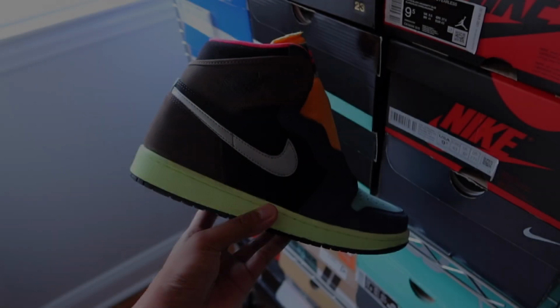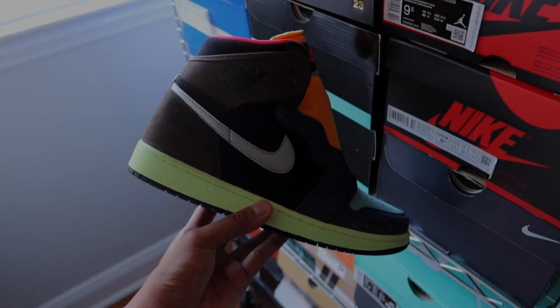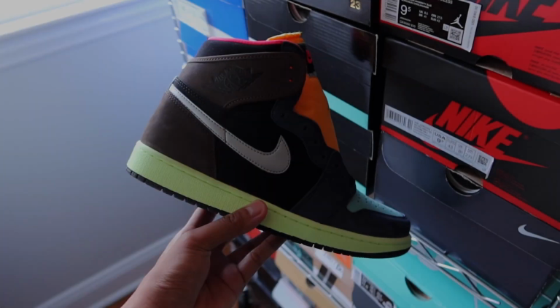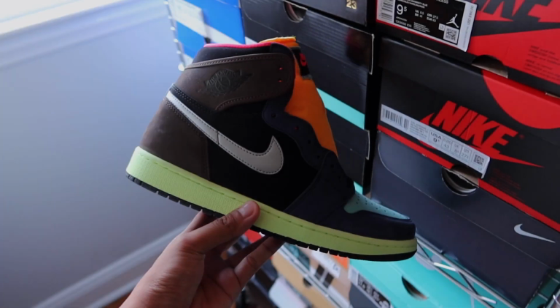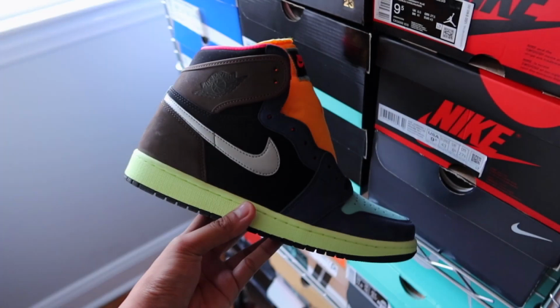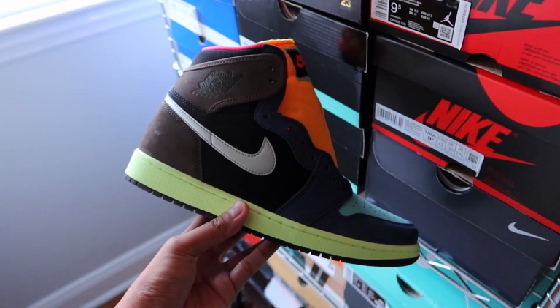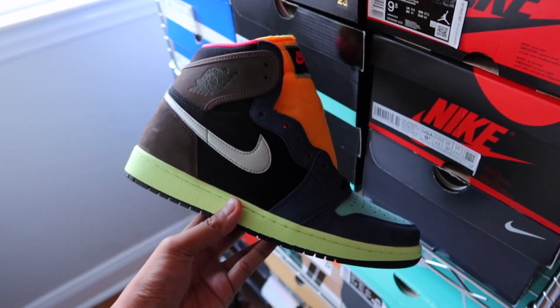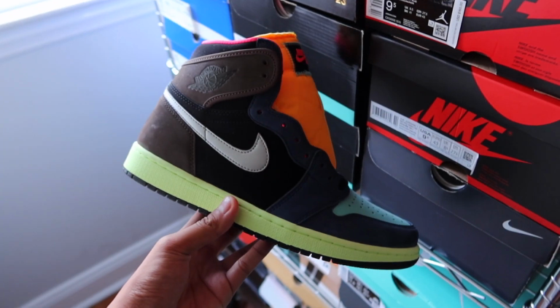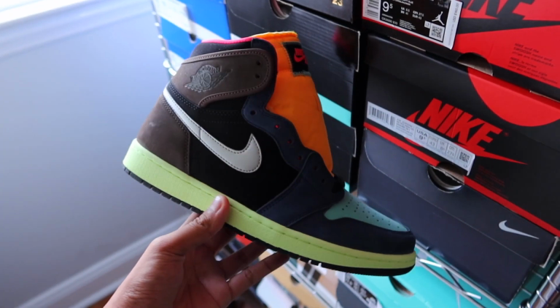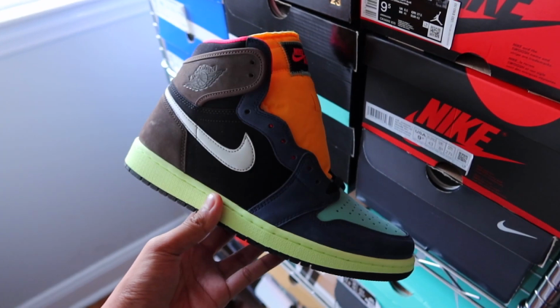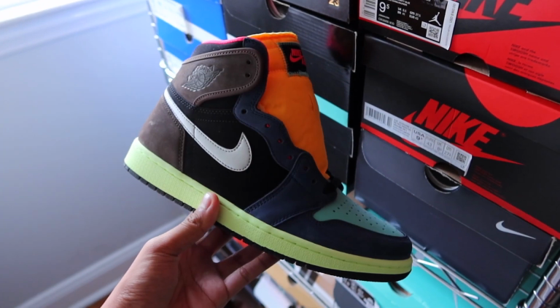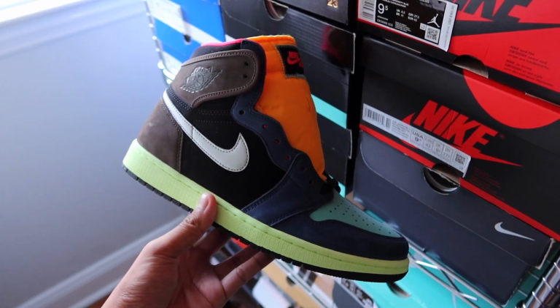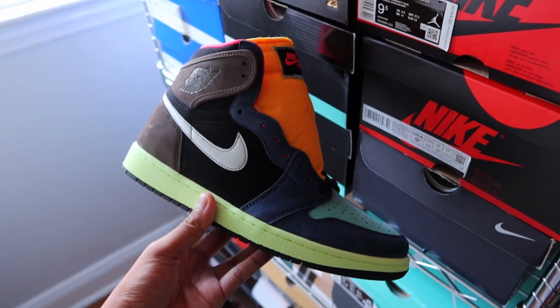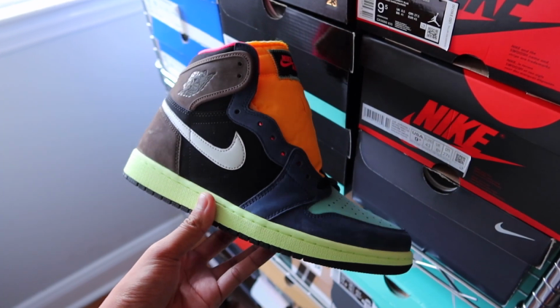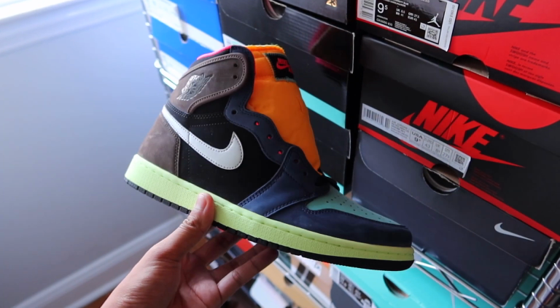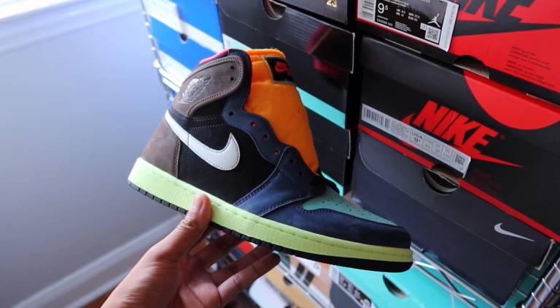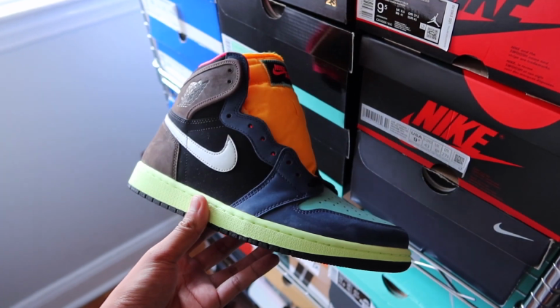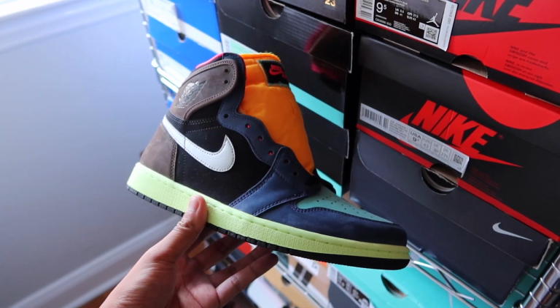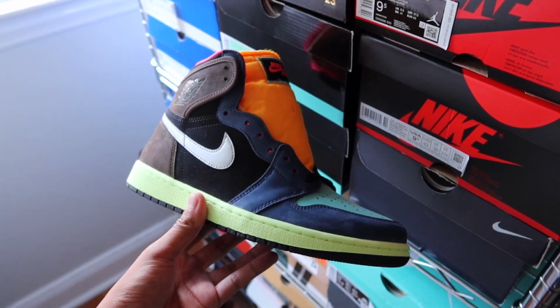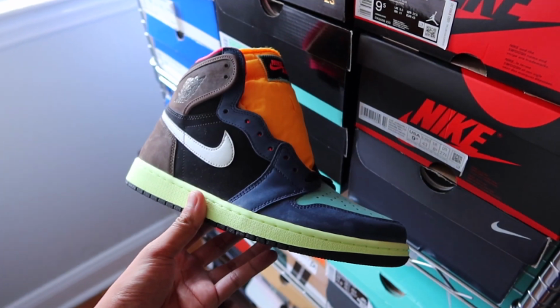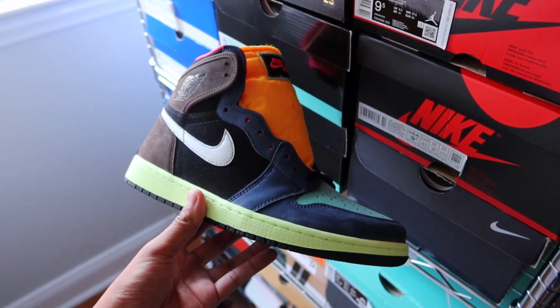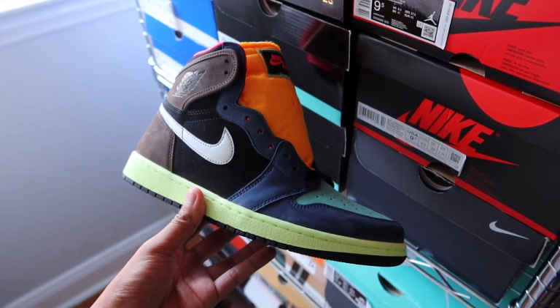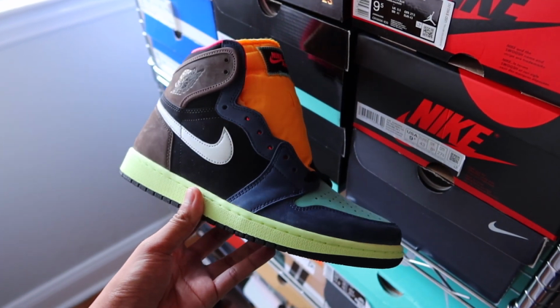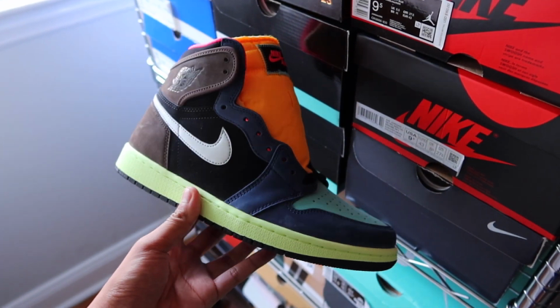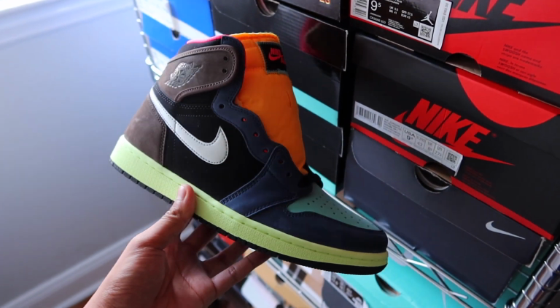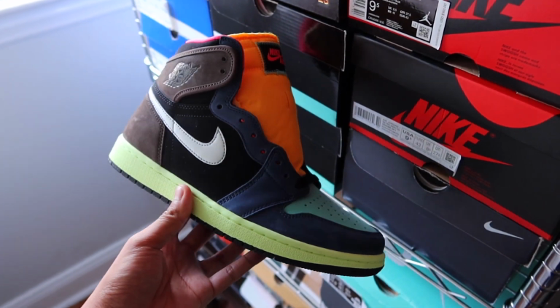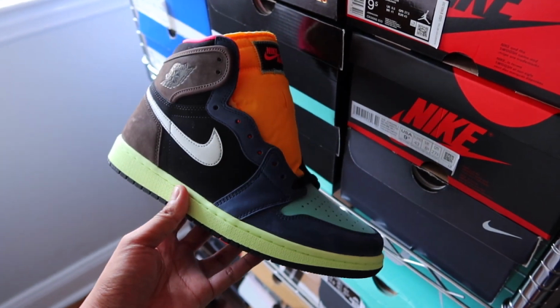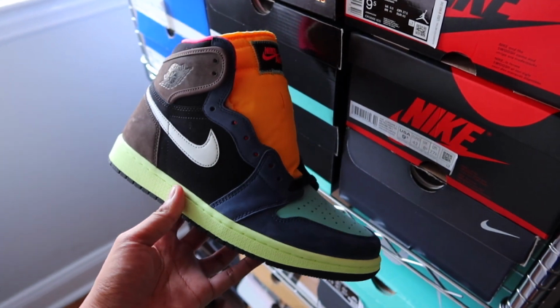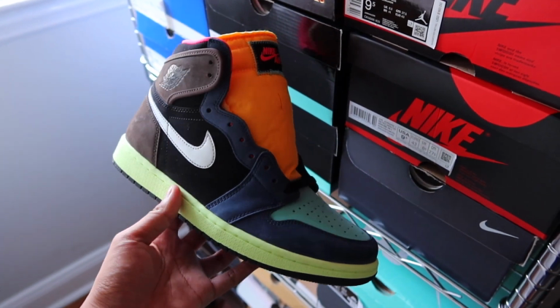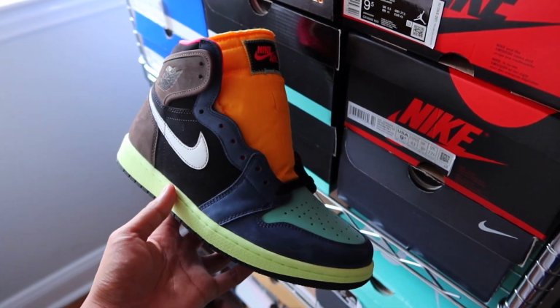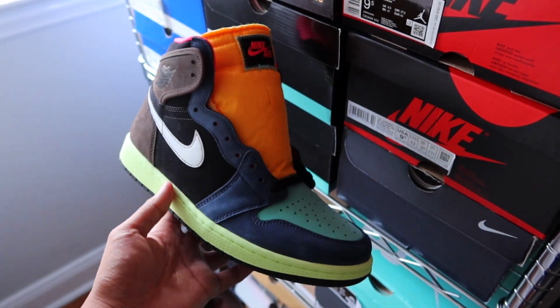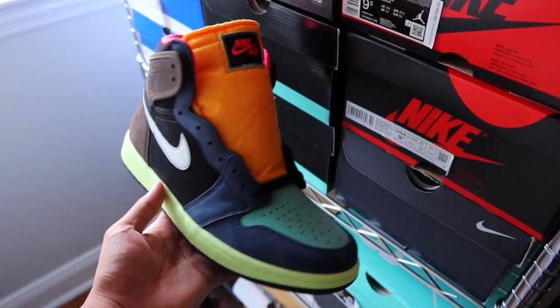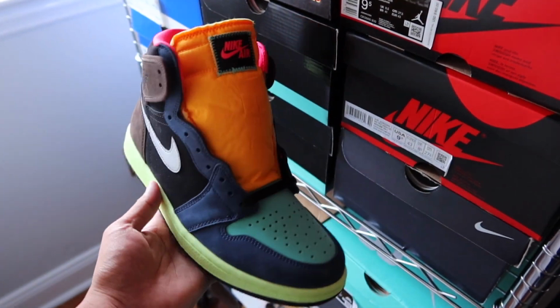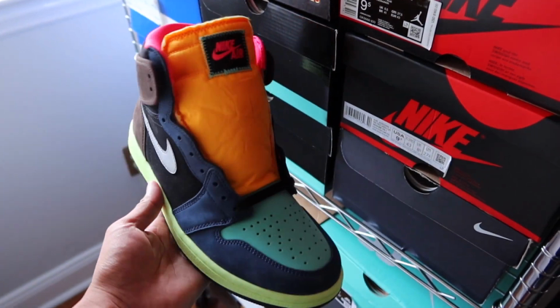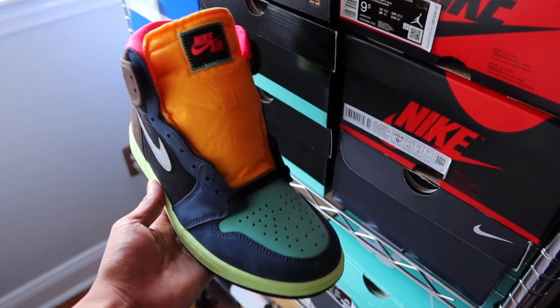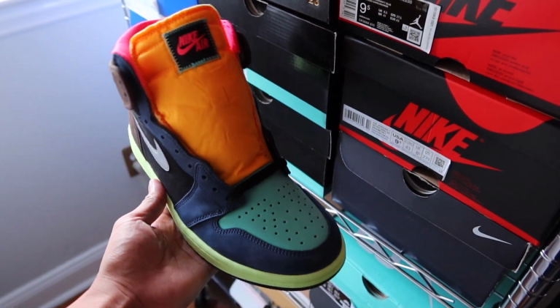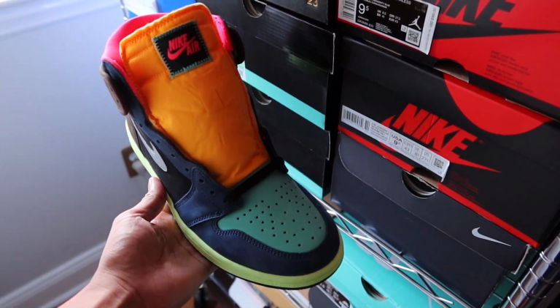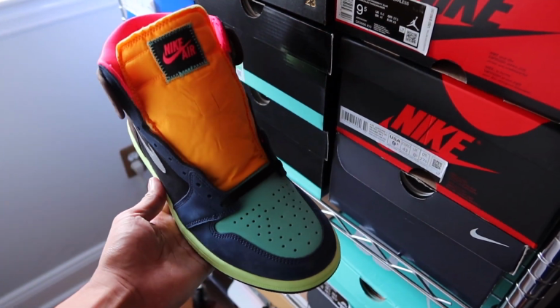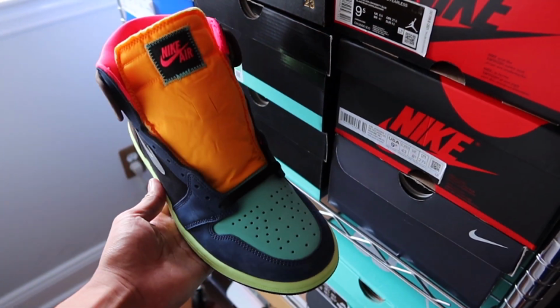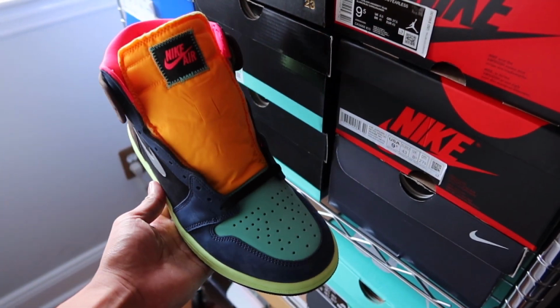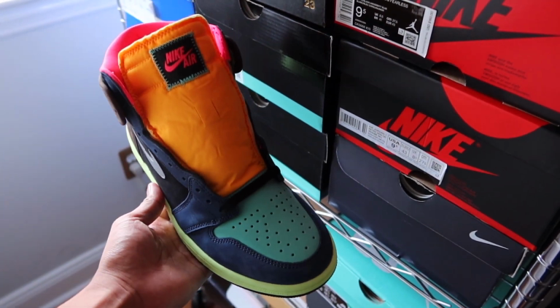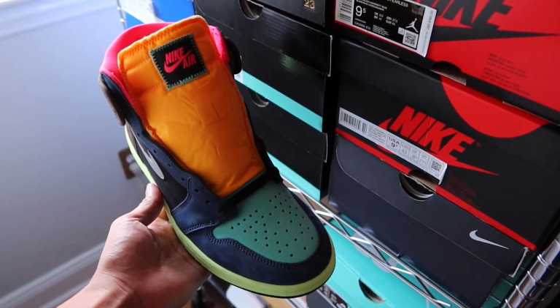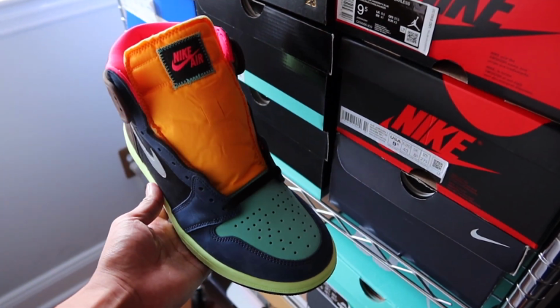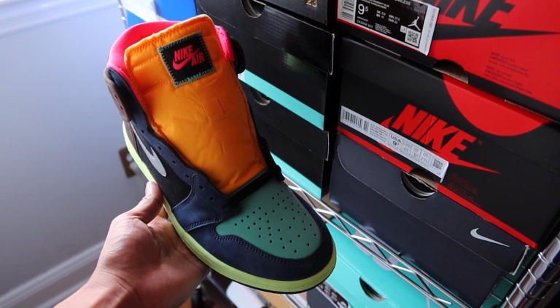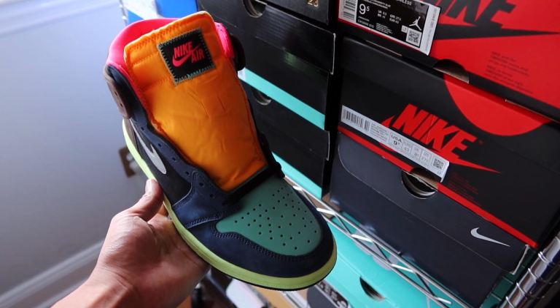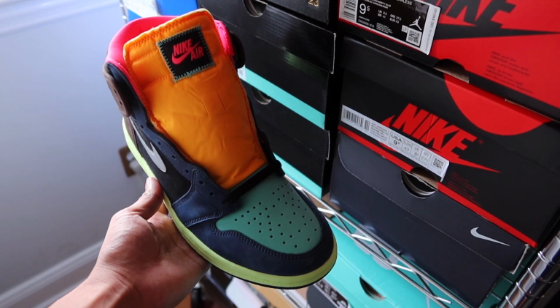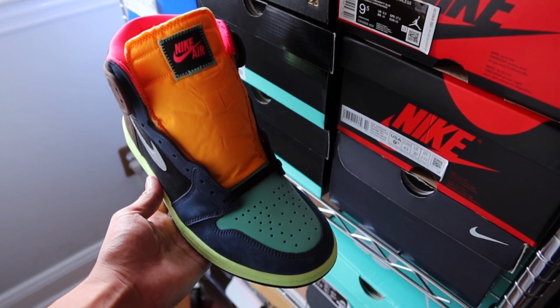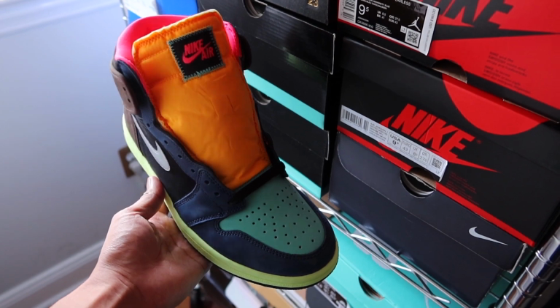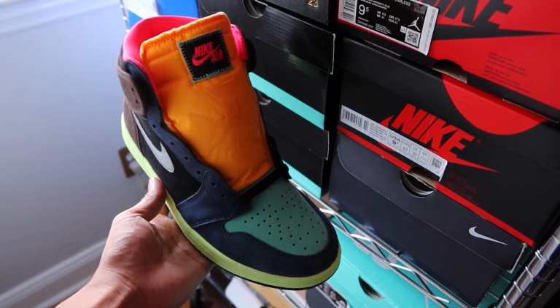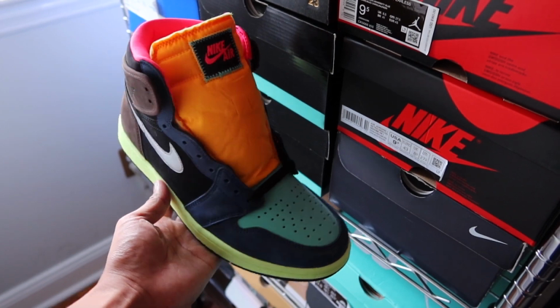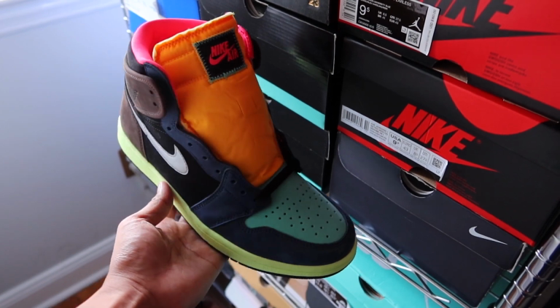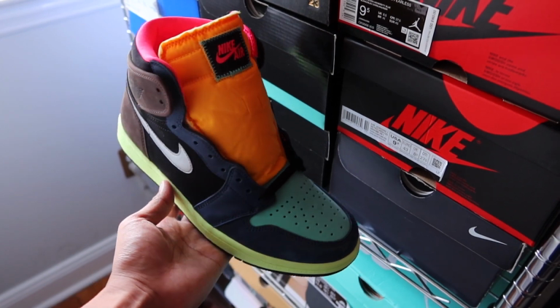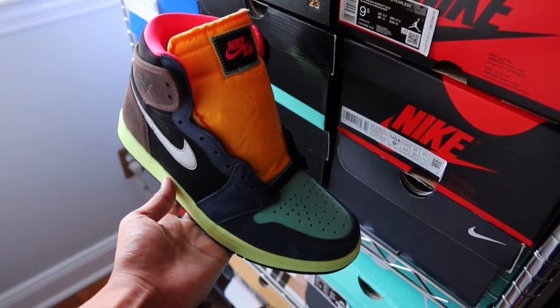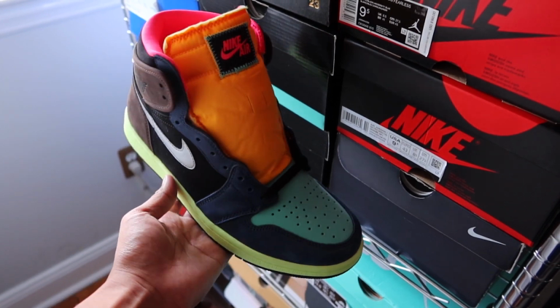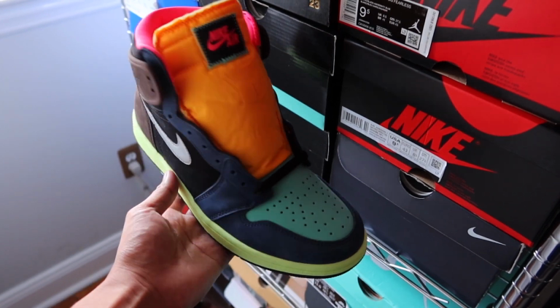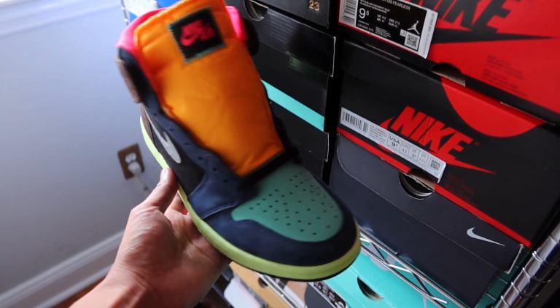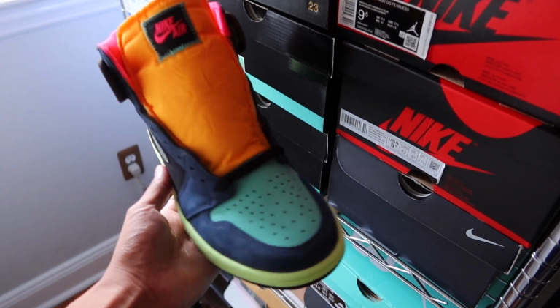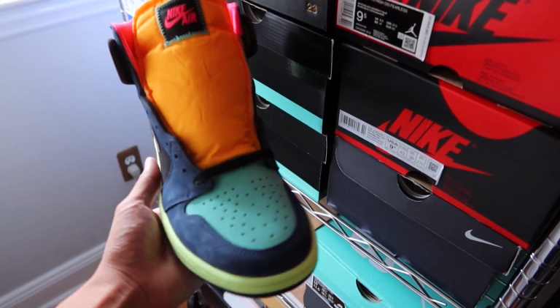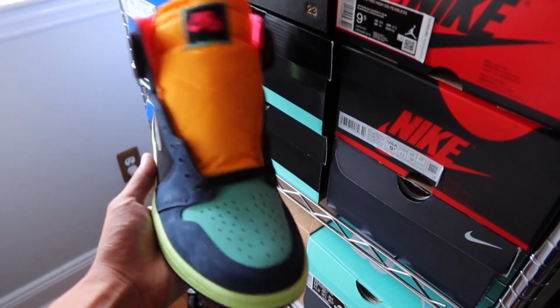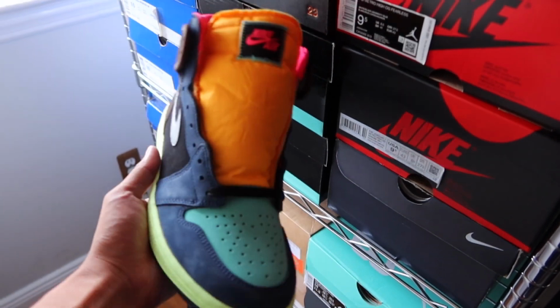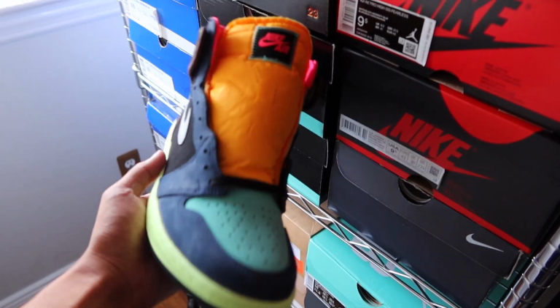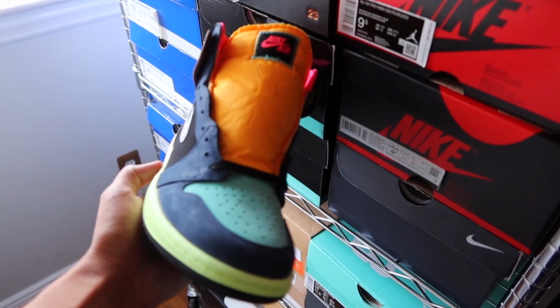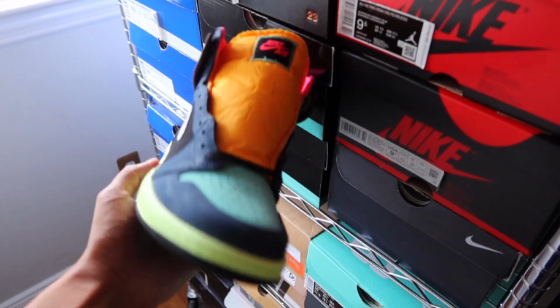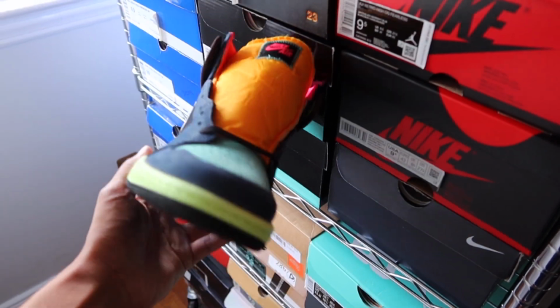Here's a recent Jordan release that really wasn't on my radar at all, but before I get into why it wasn't, I figured we could get straight into the review.